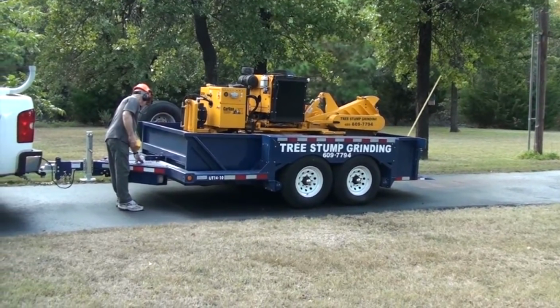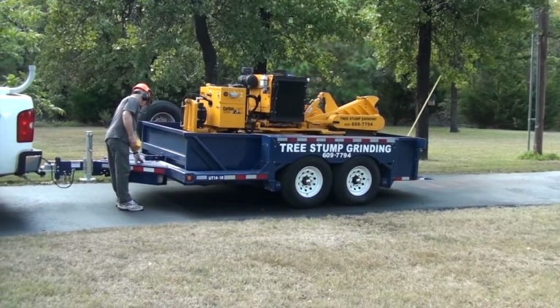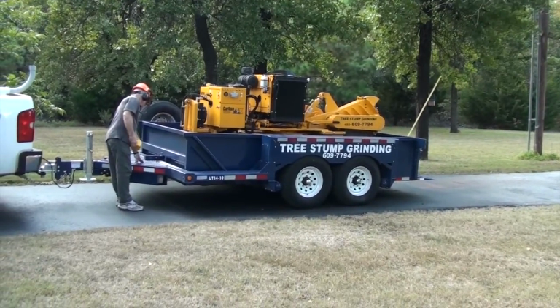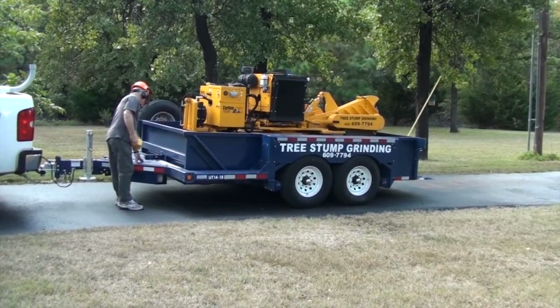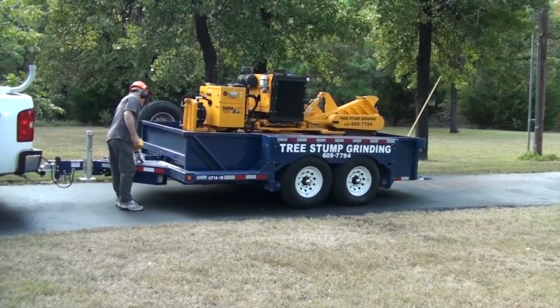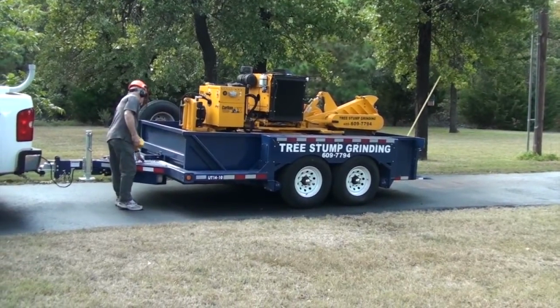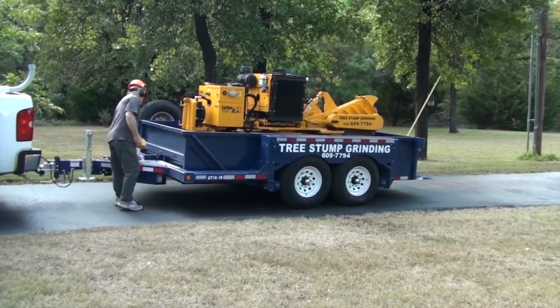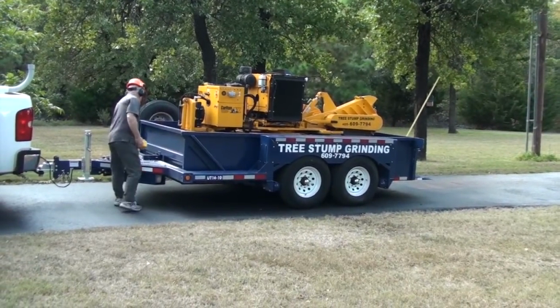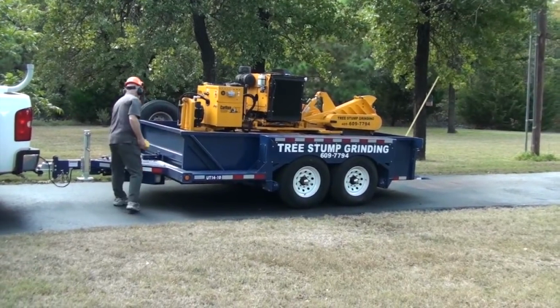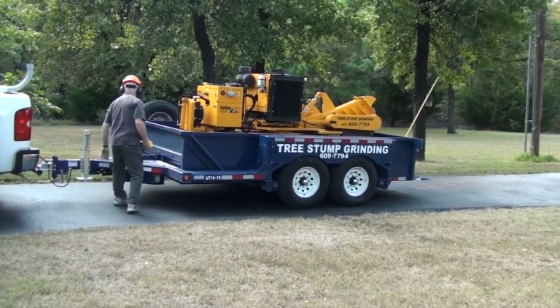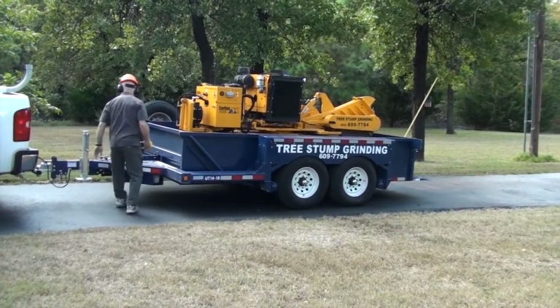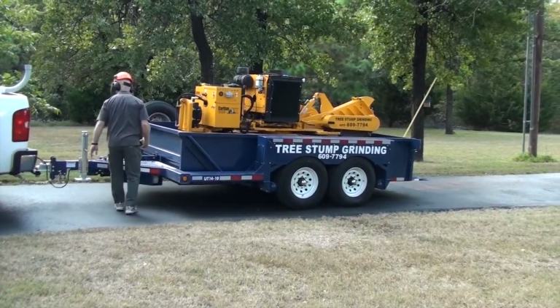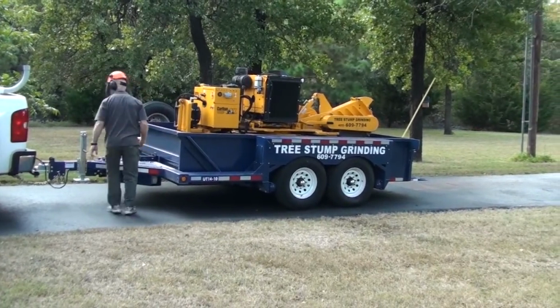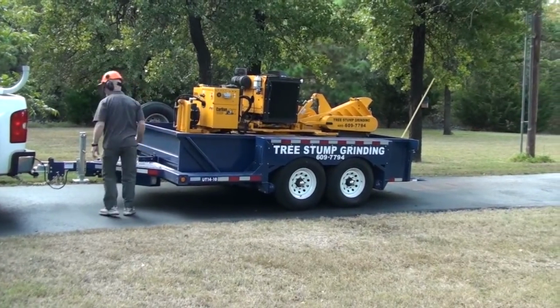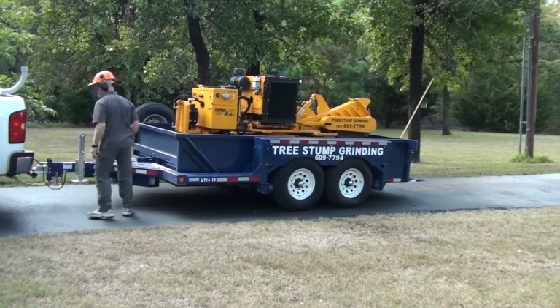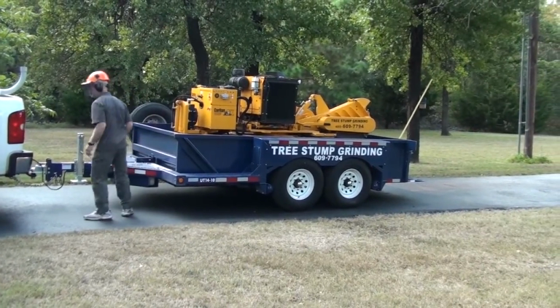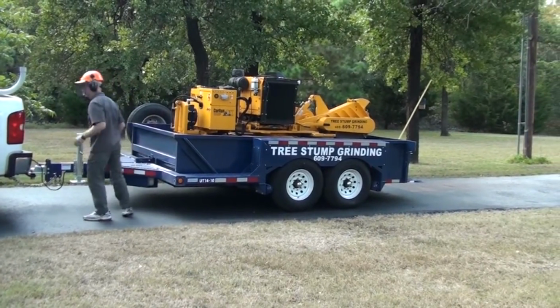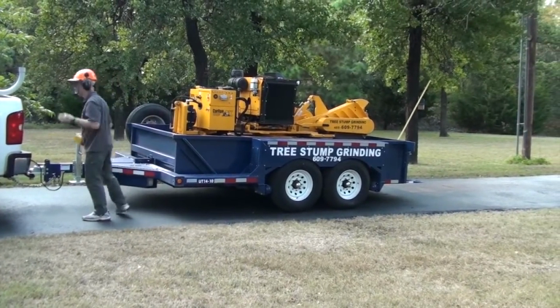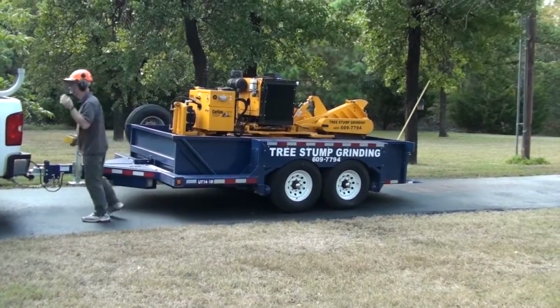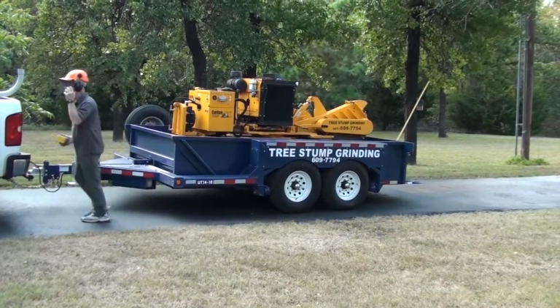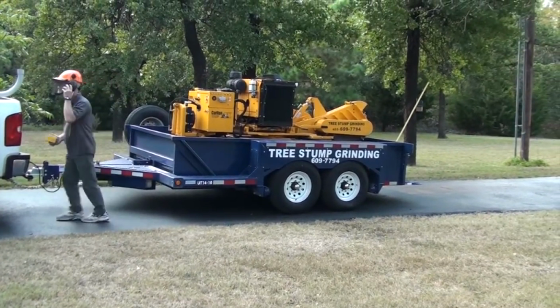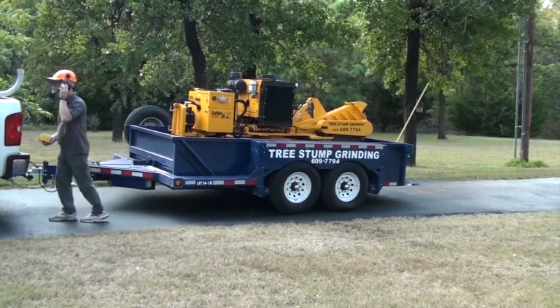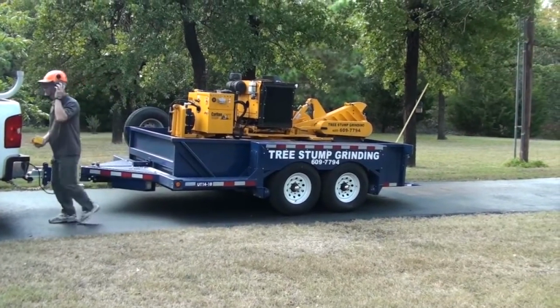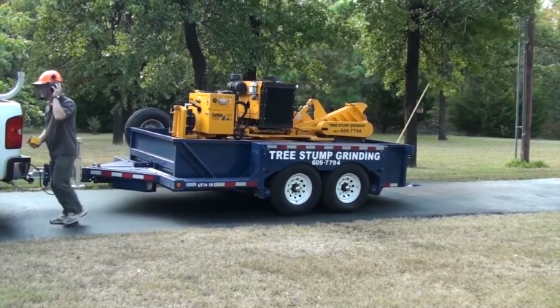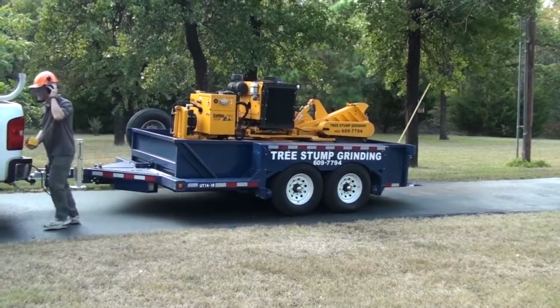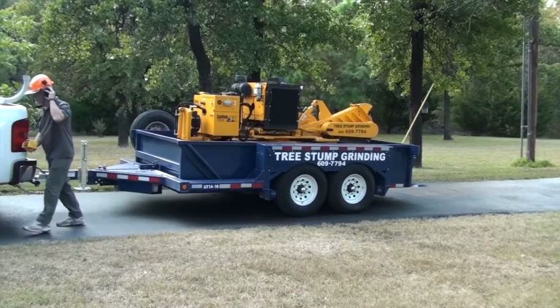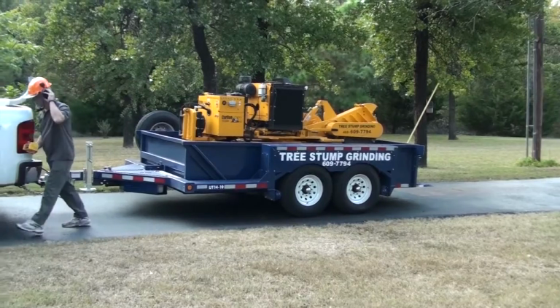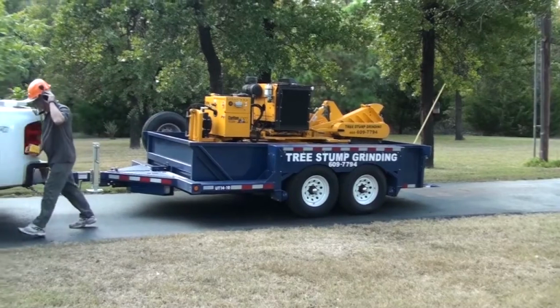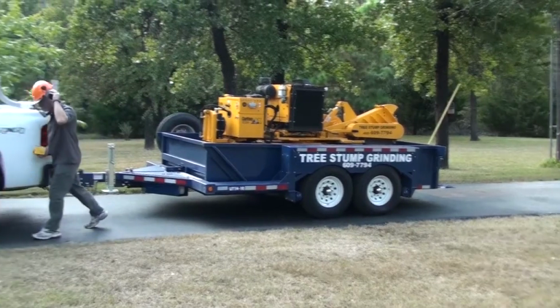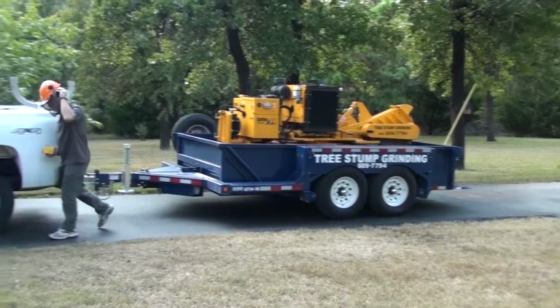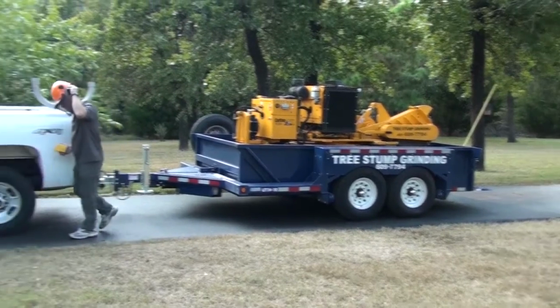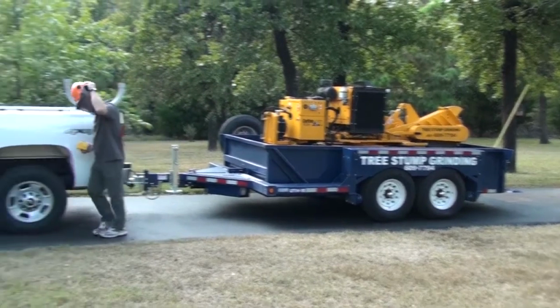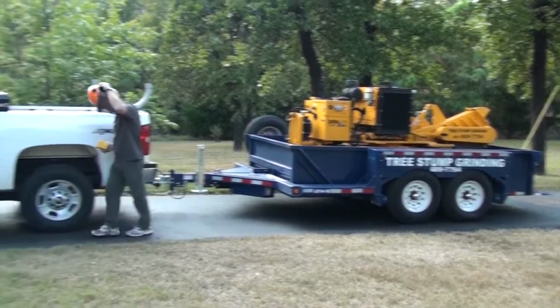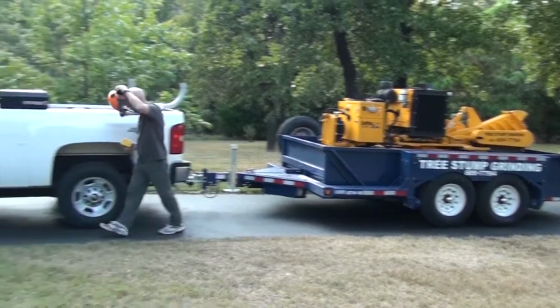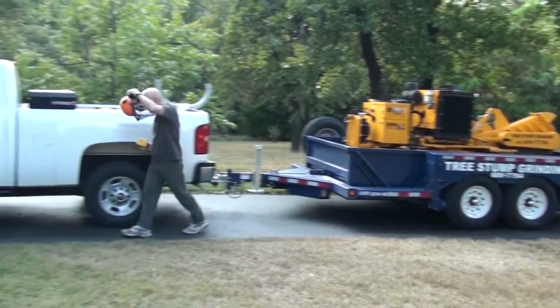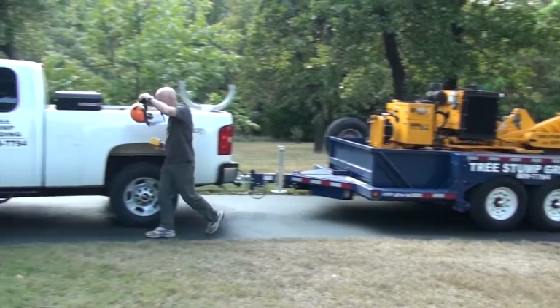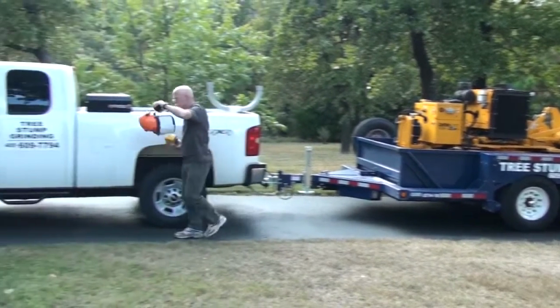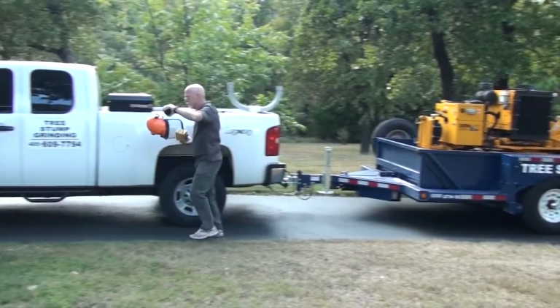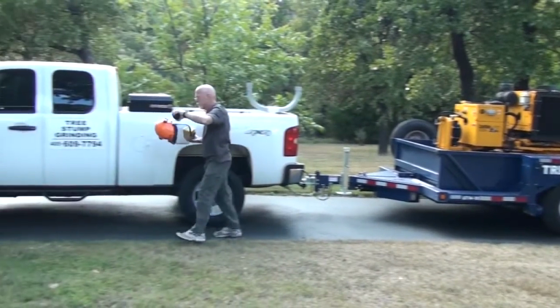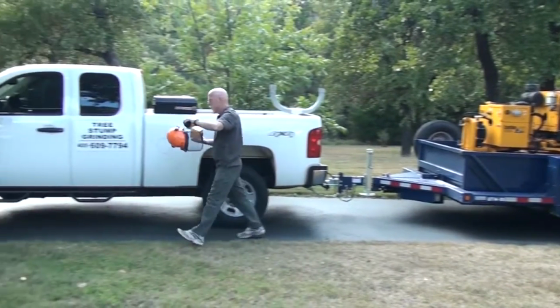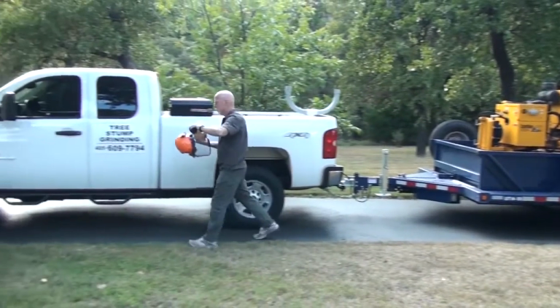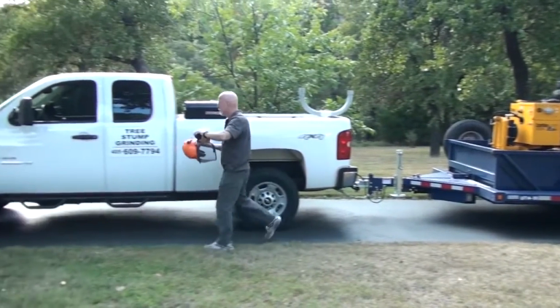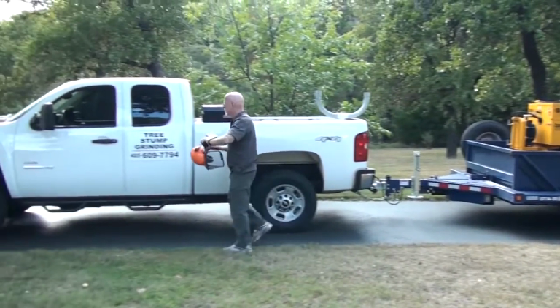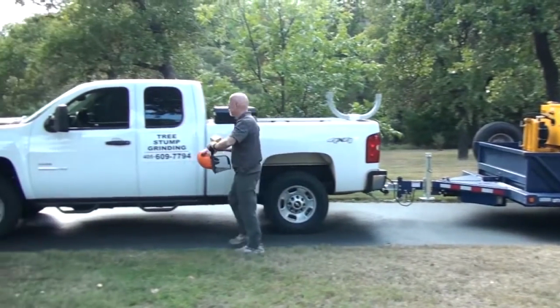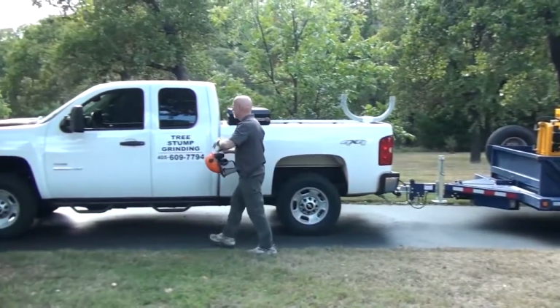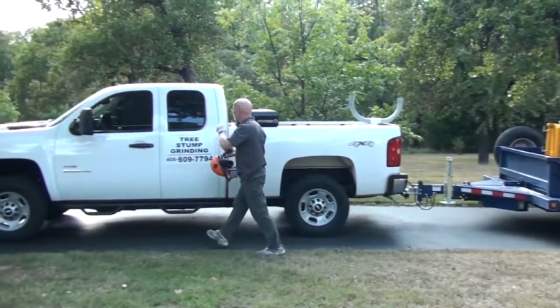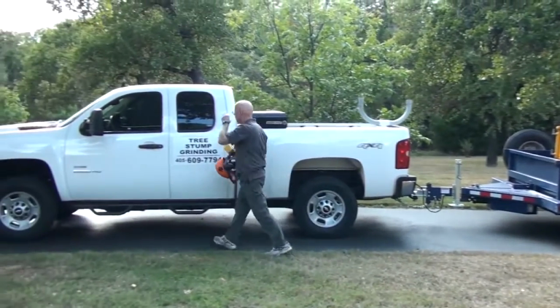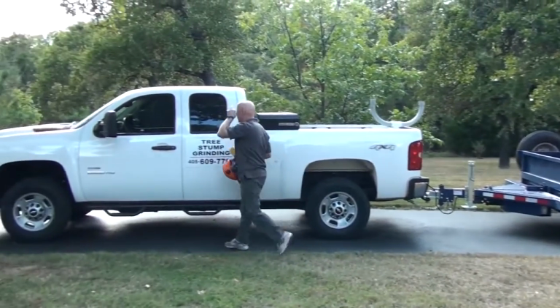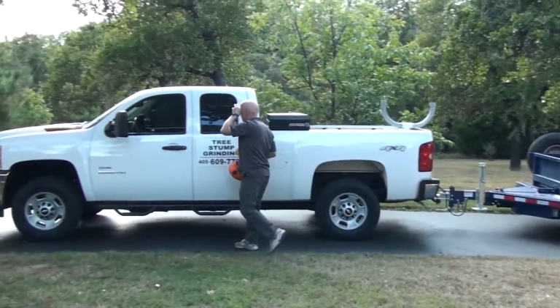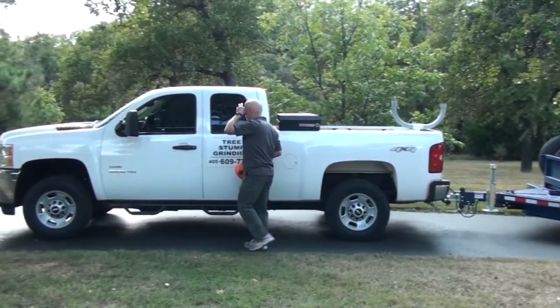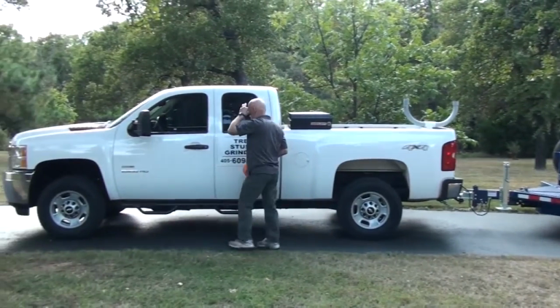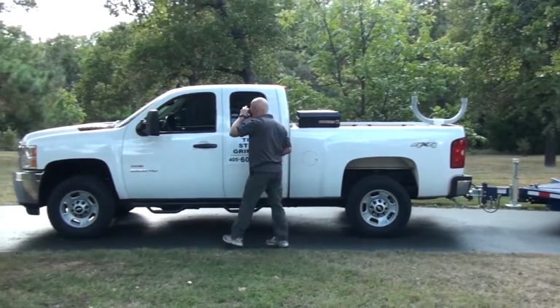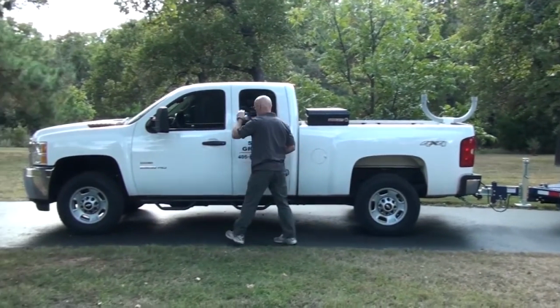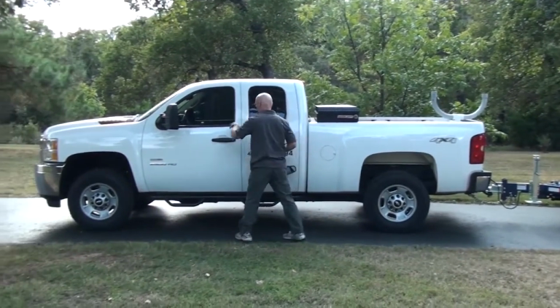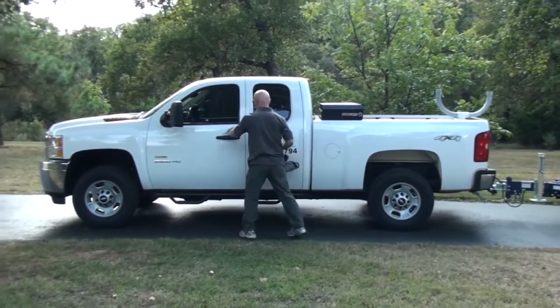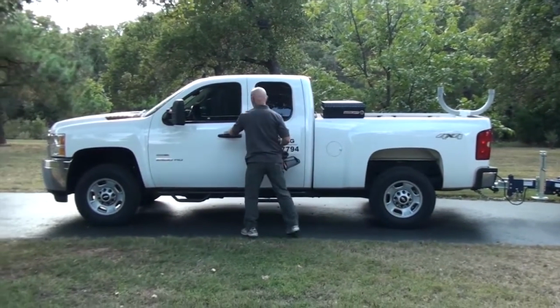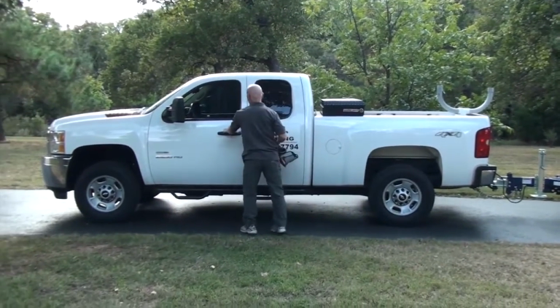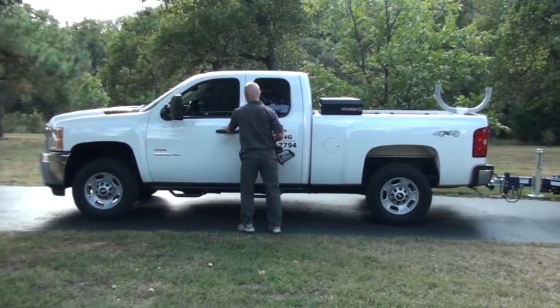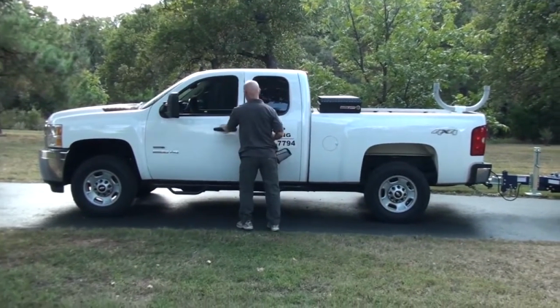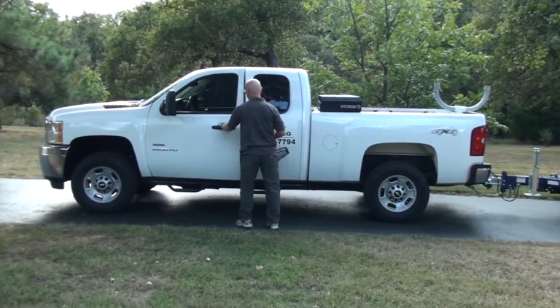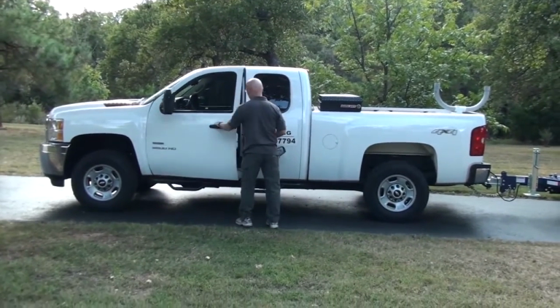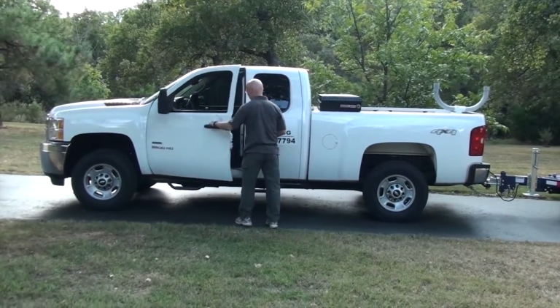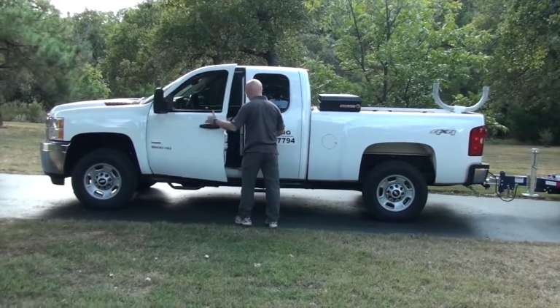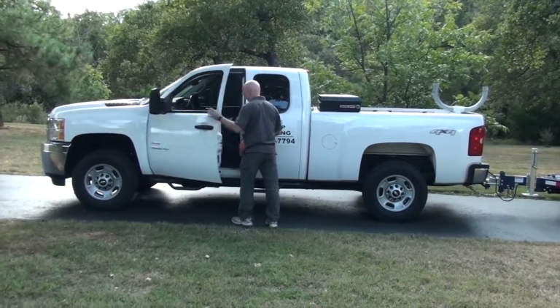I love this Airtow trailer. If you get a chance, go to Airtow.com. Check them out.